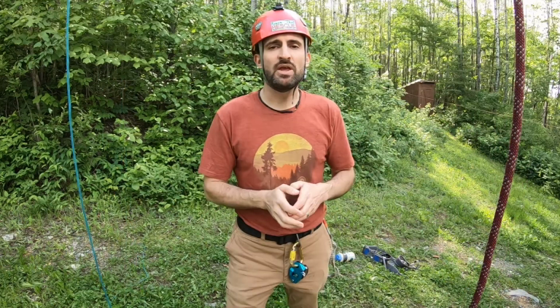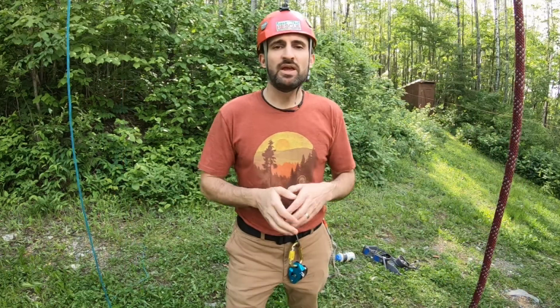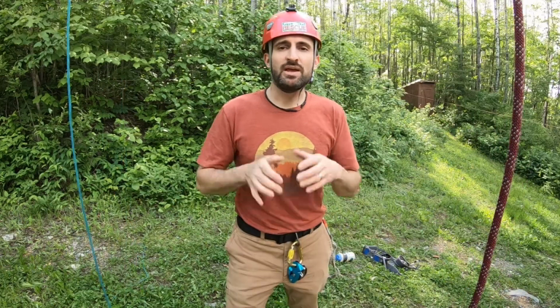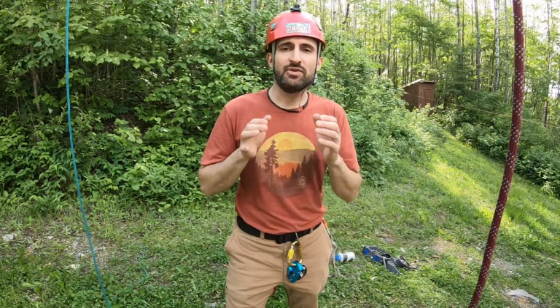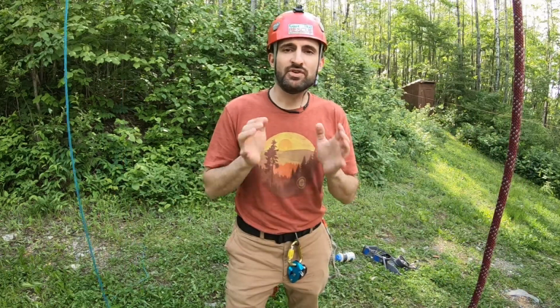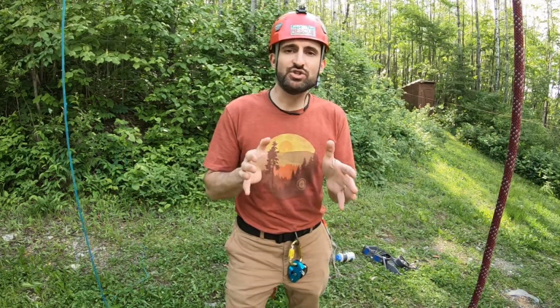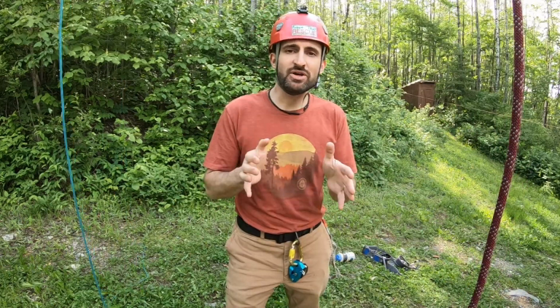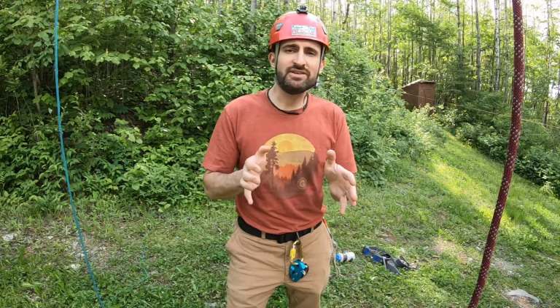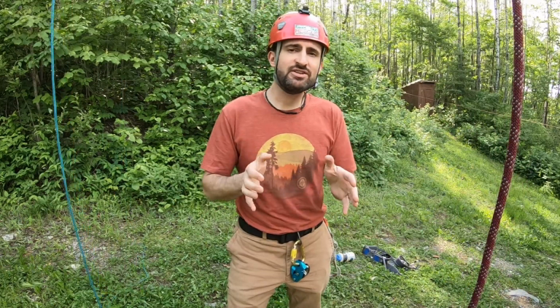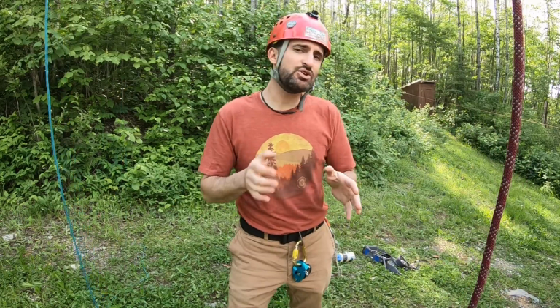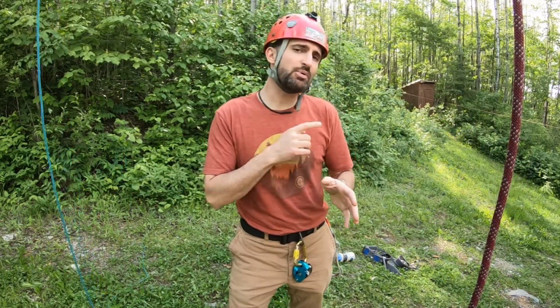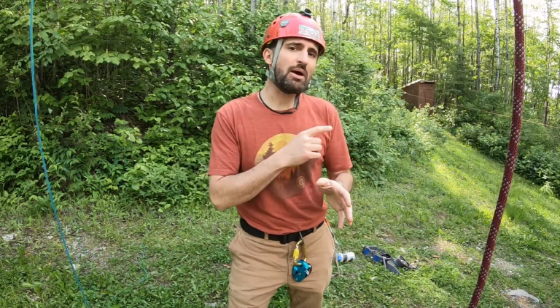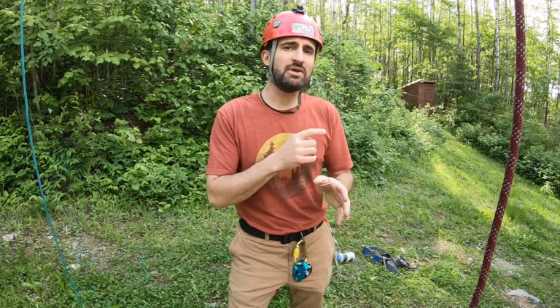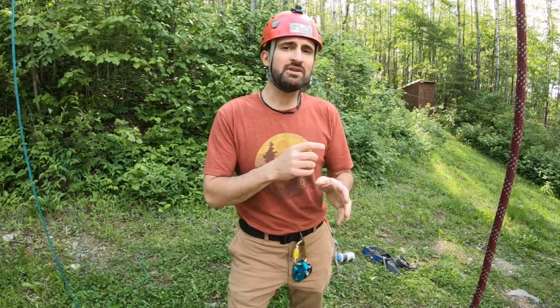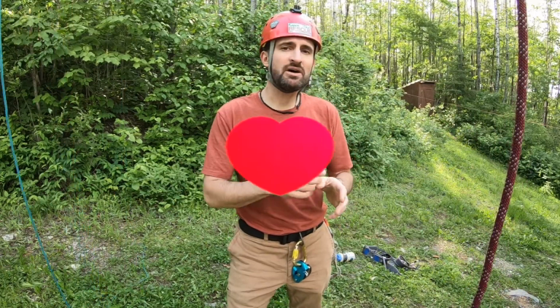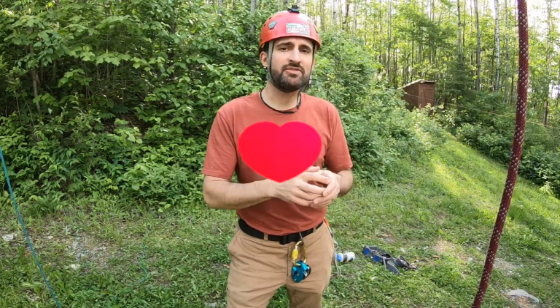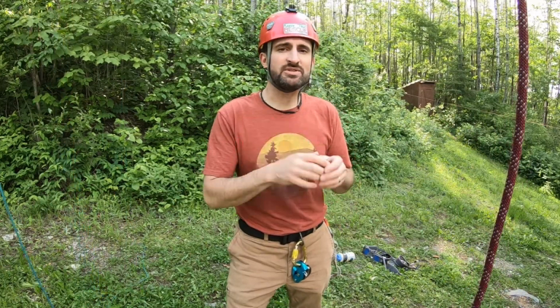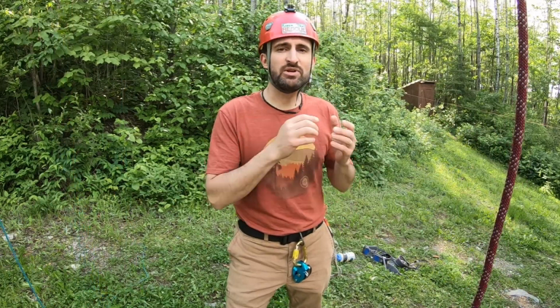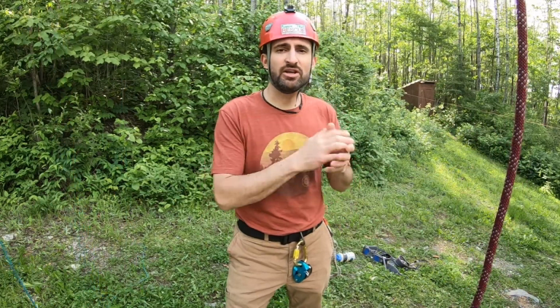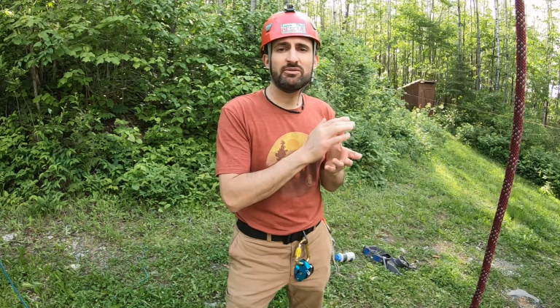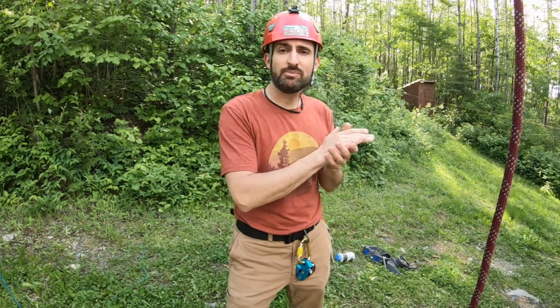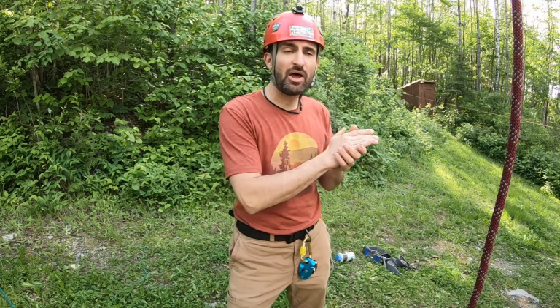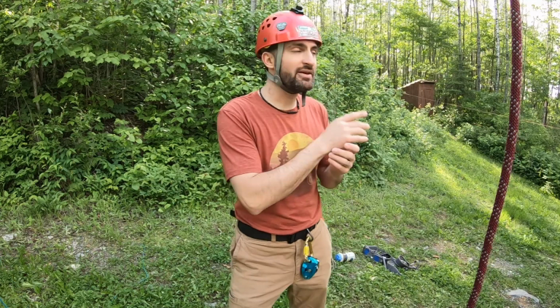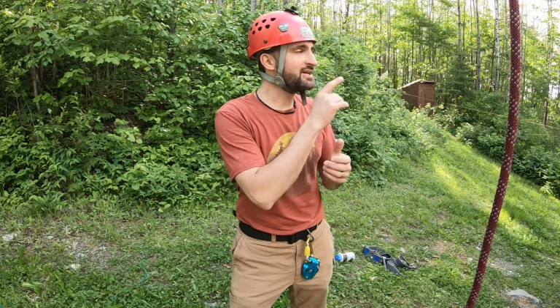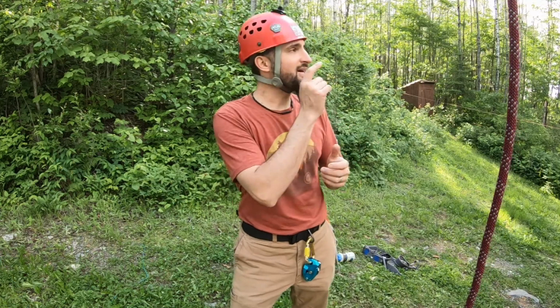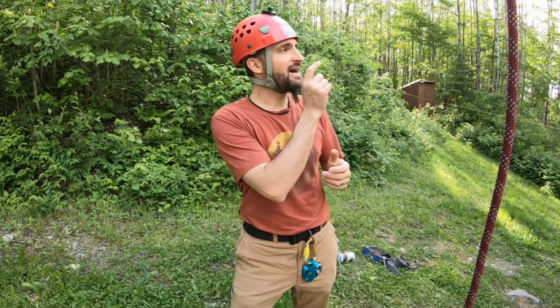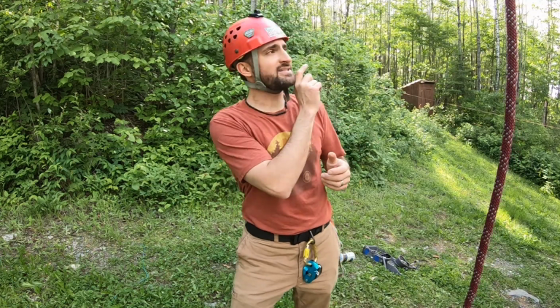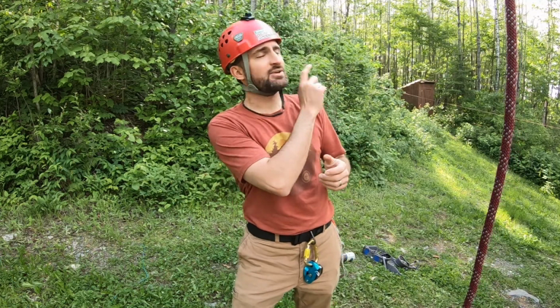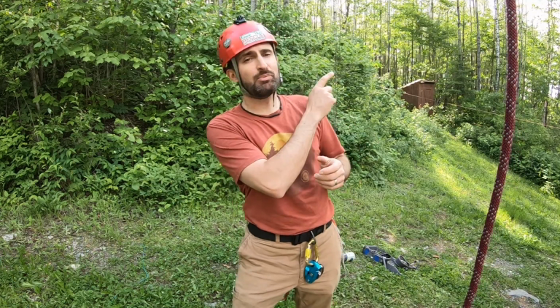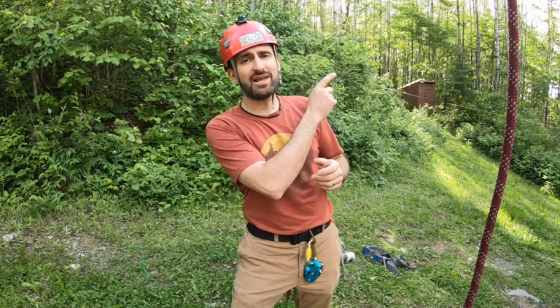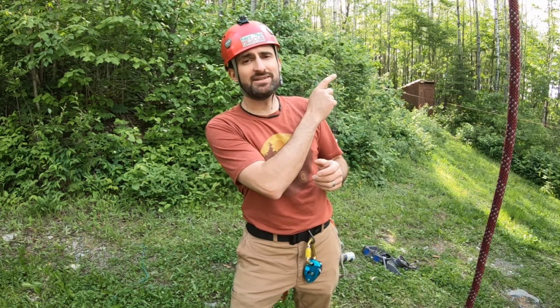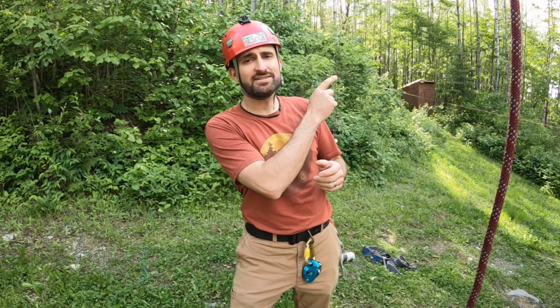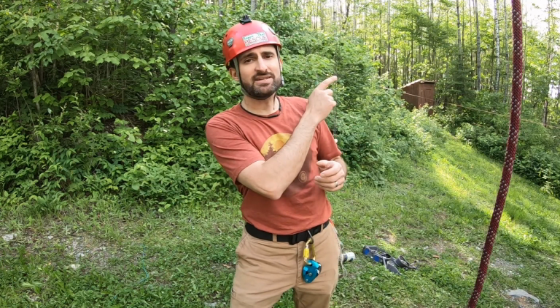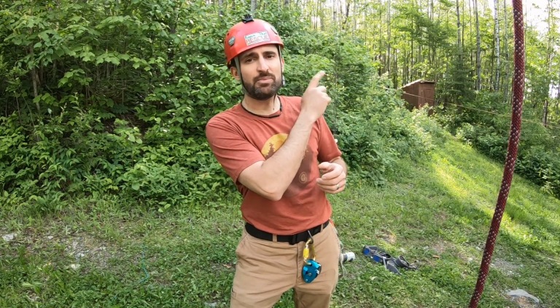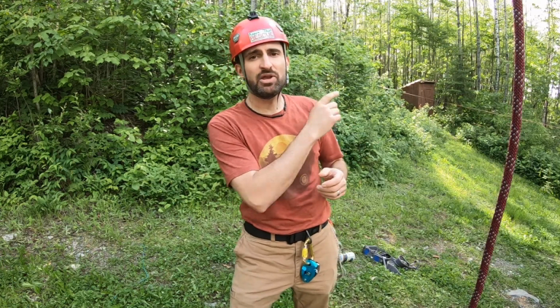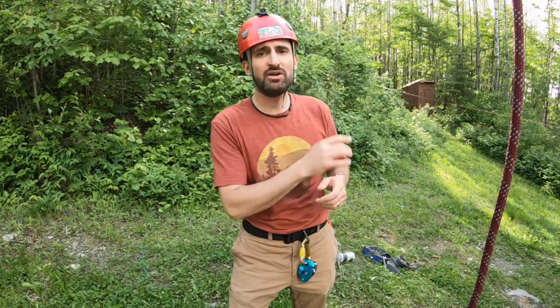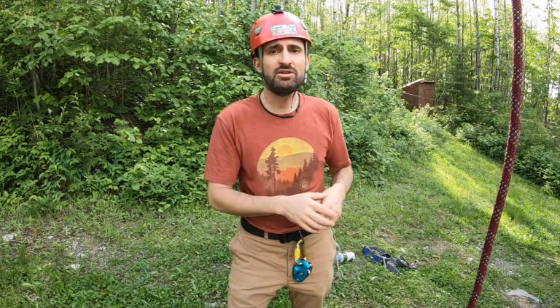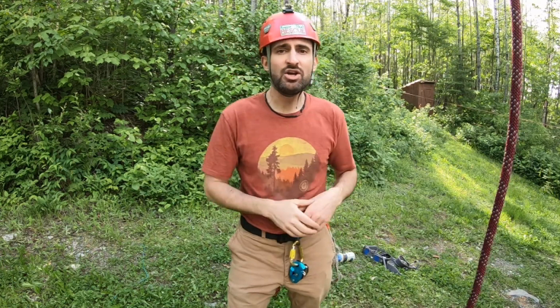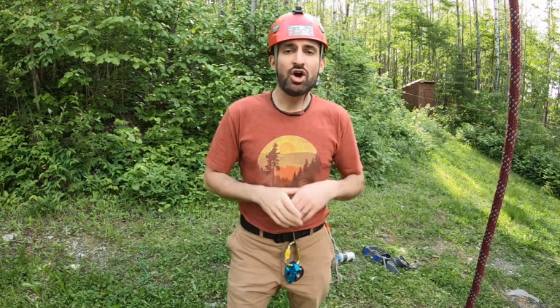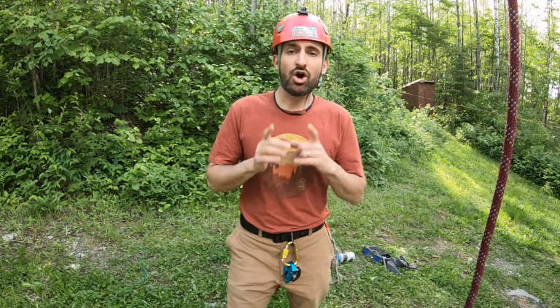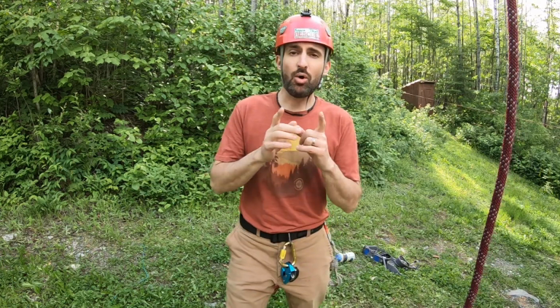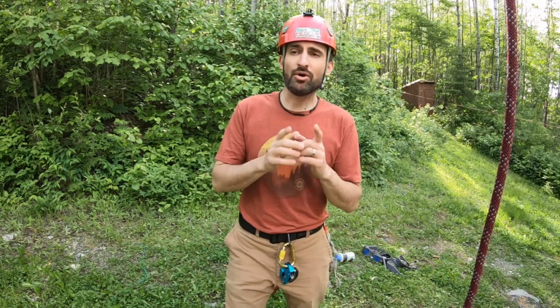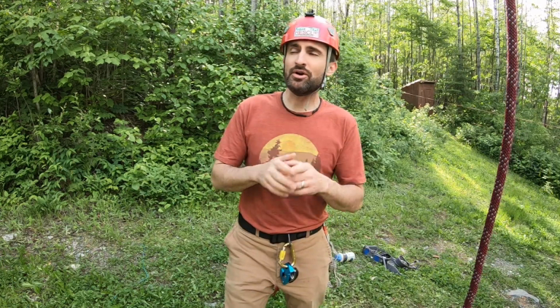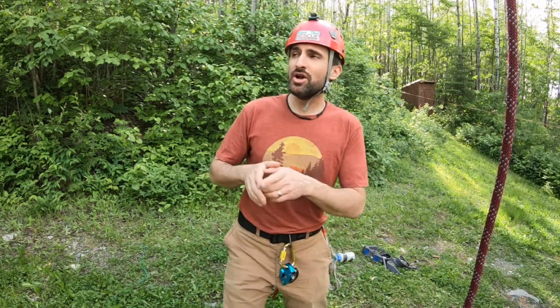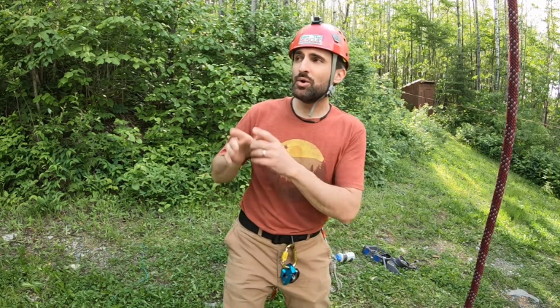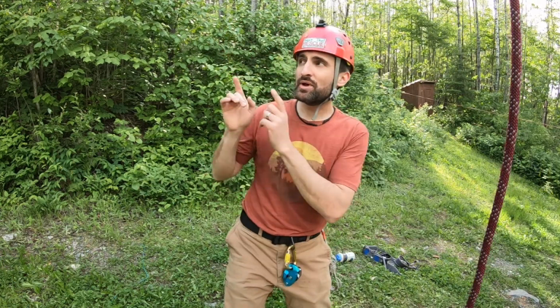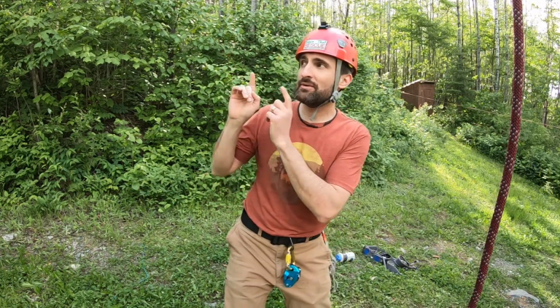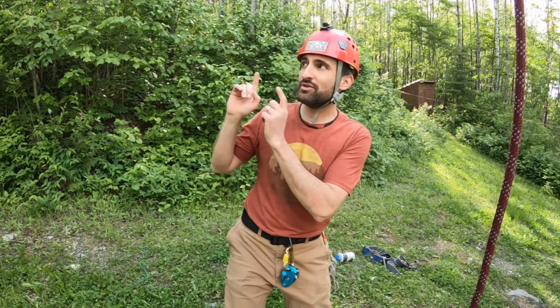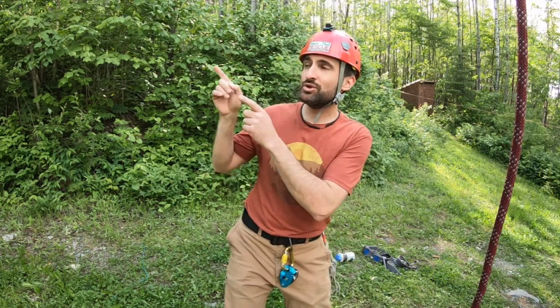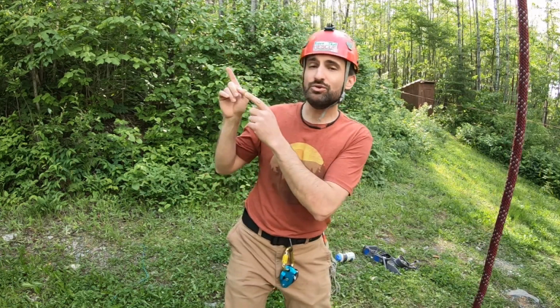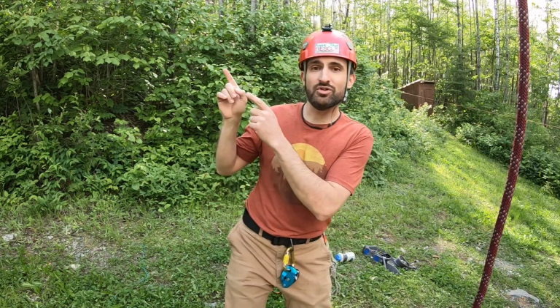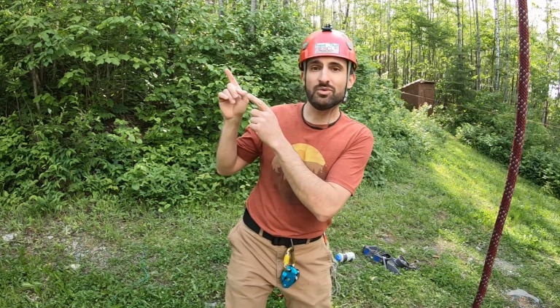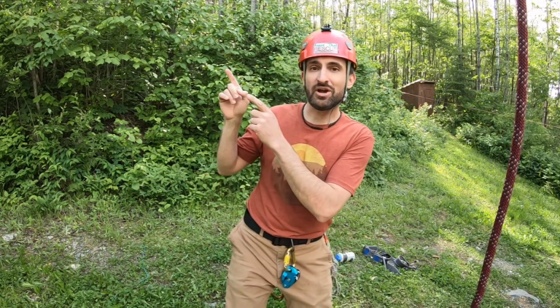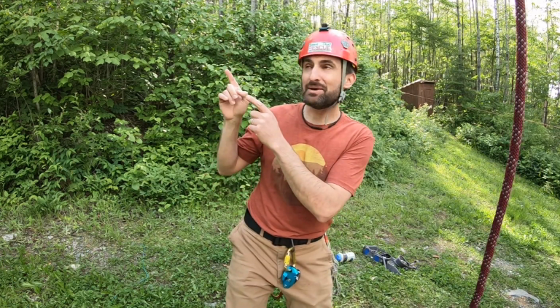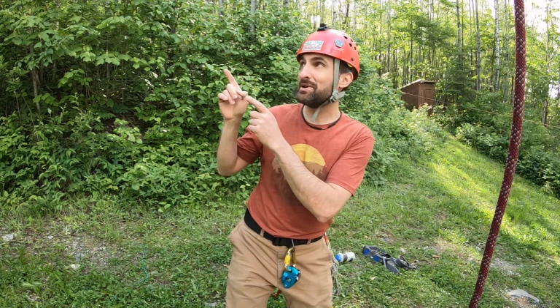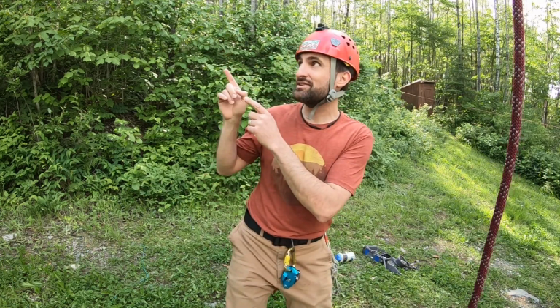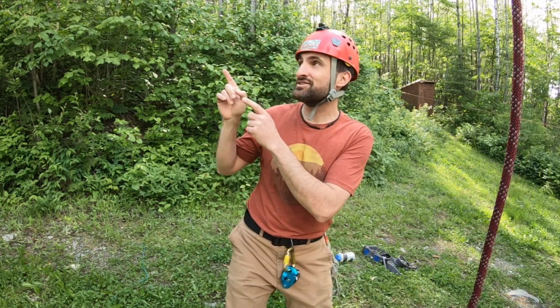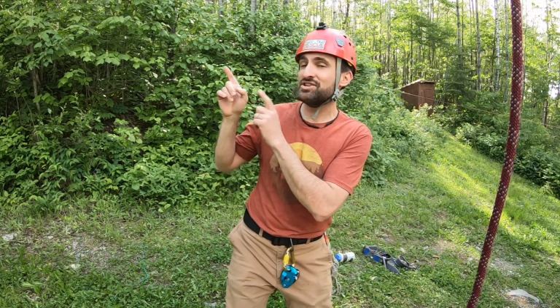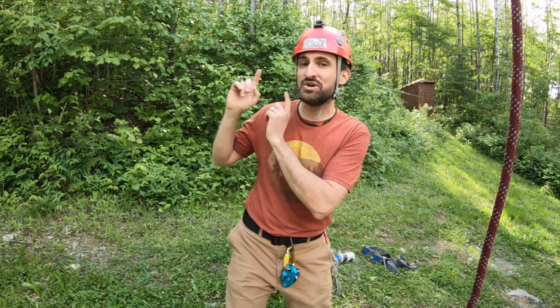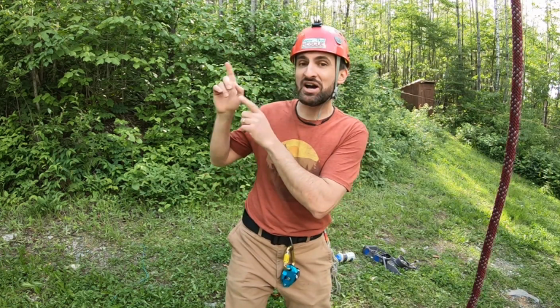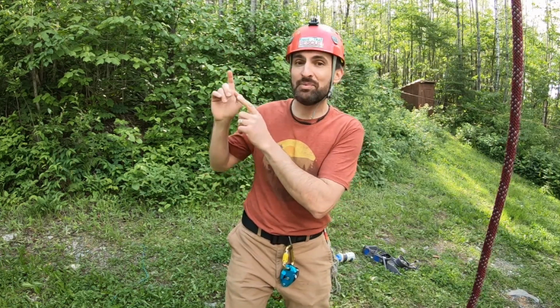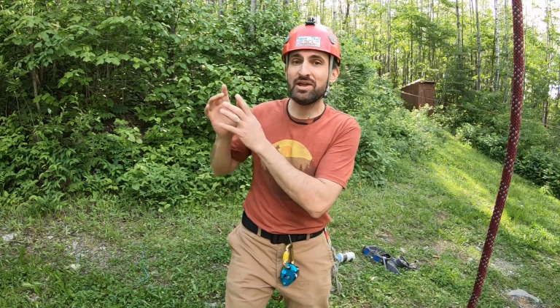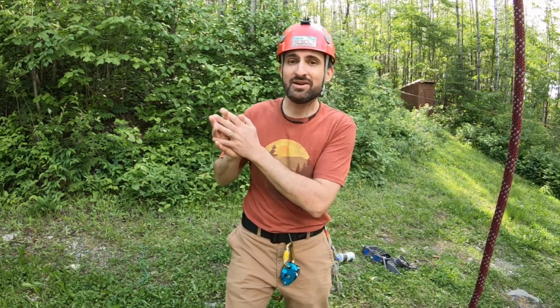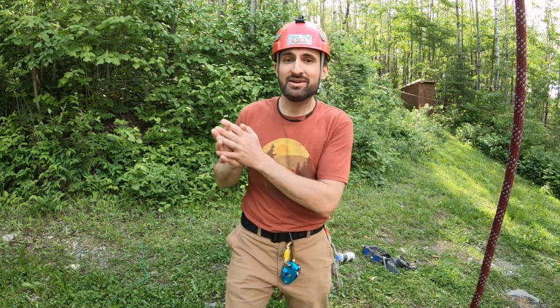If you've enjoyed this you'll probably love this beginner rappelling and knots playlist up here, or whatever YouTube recommends to you.